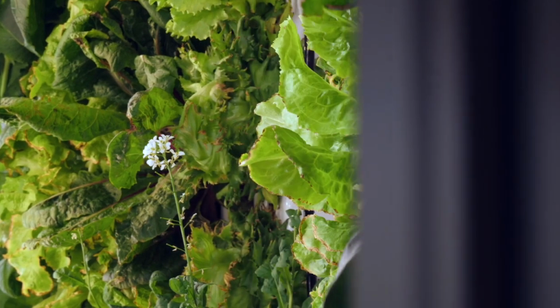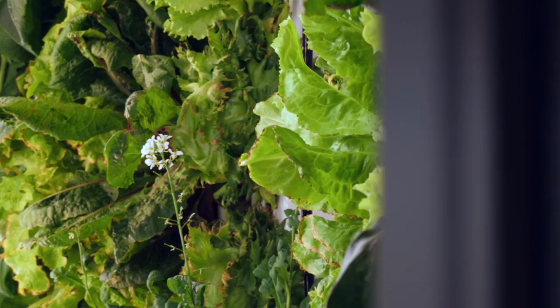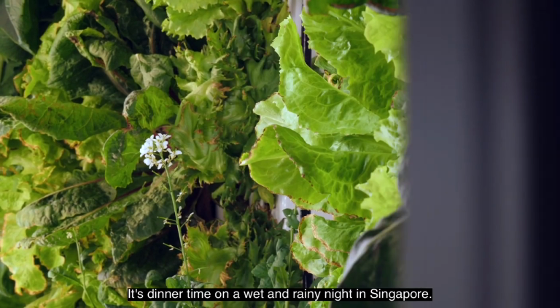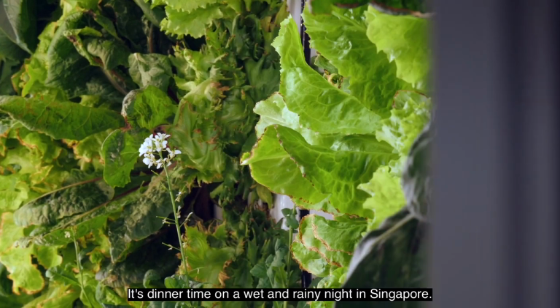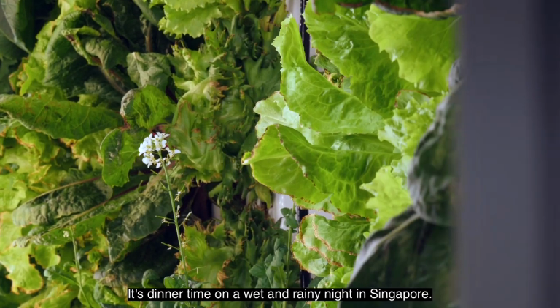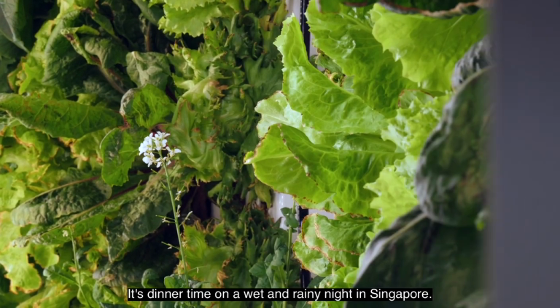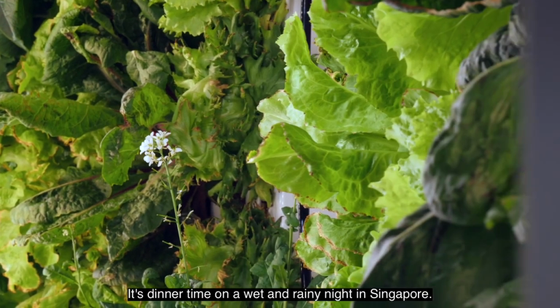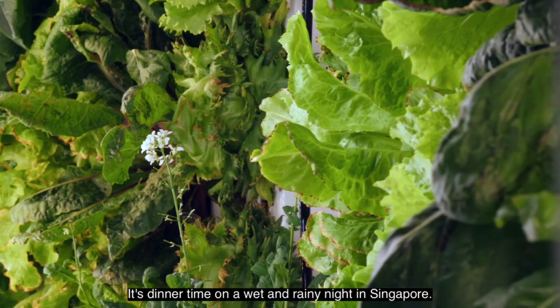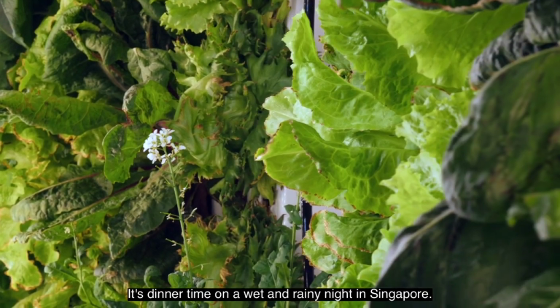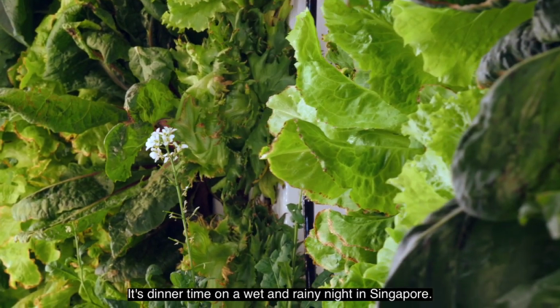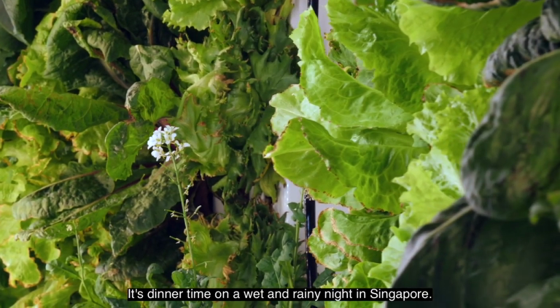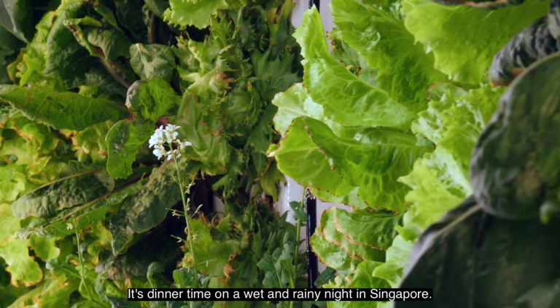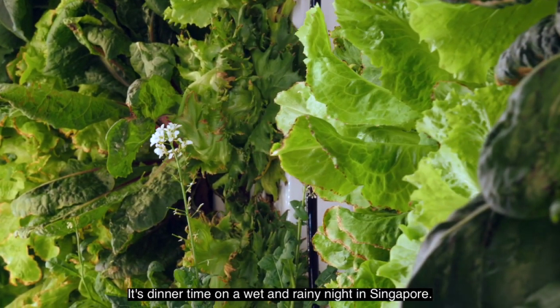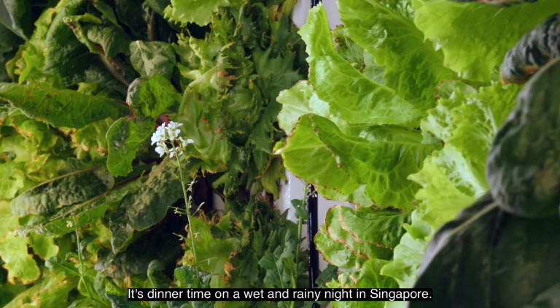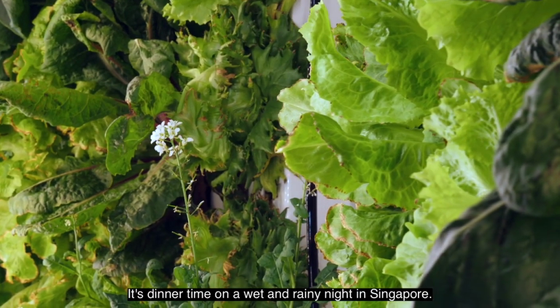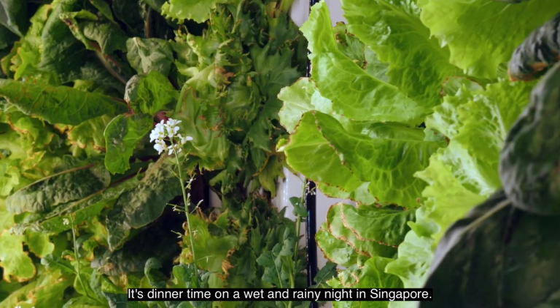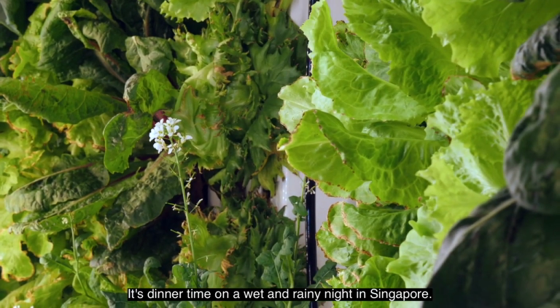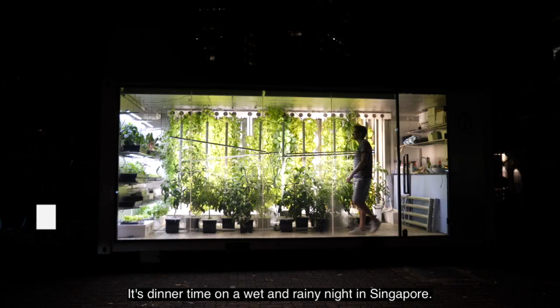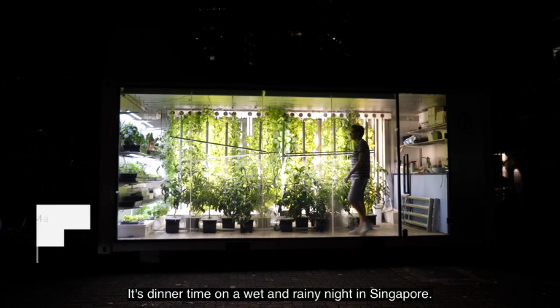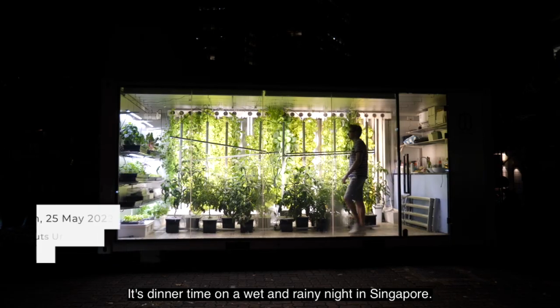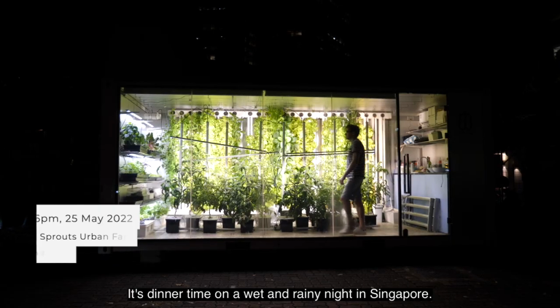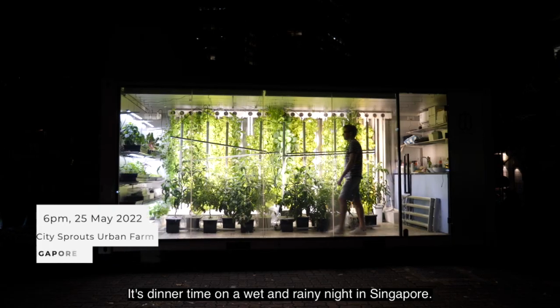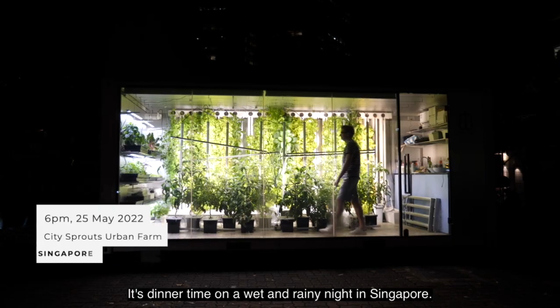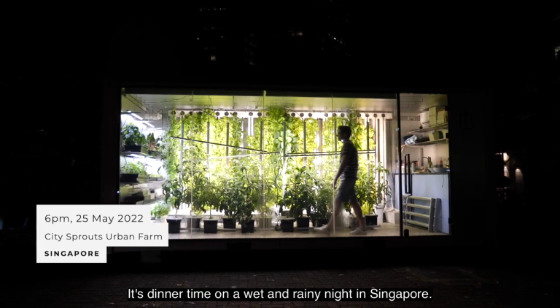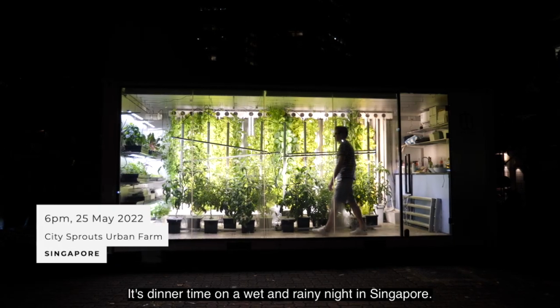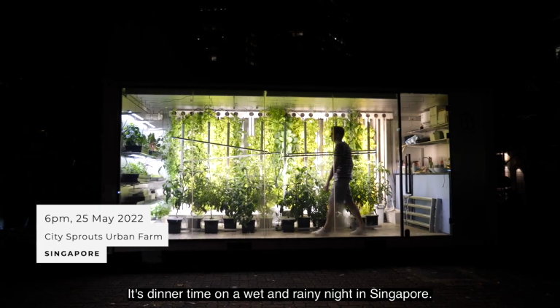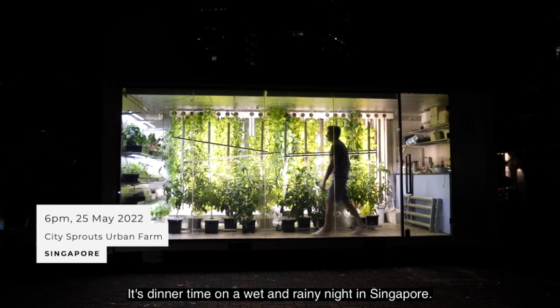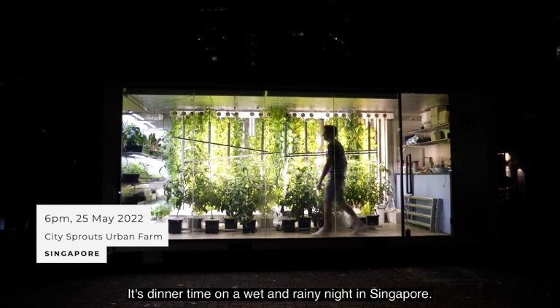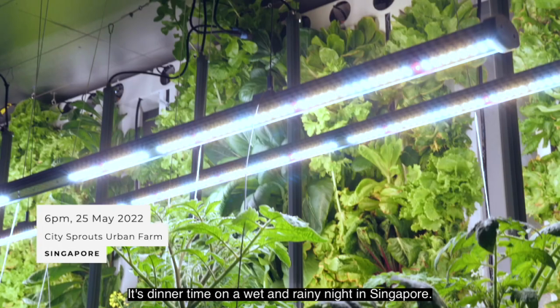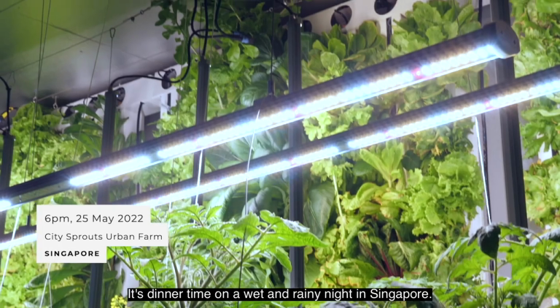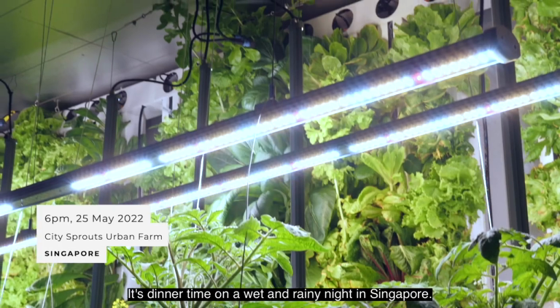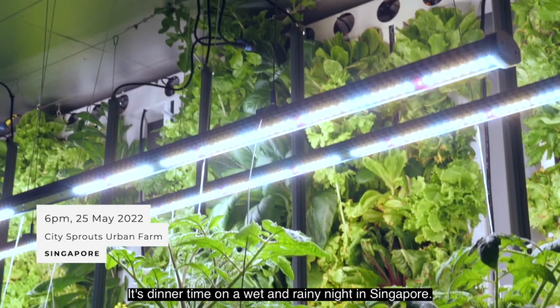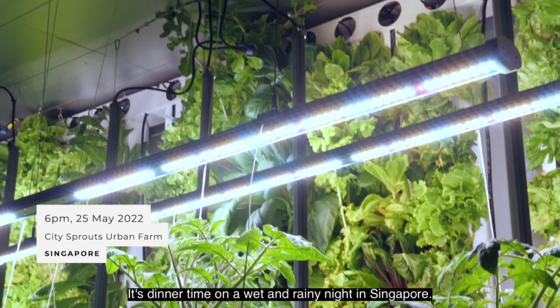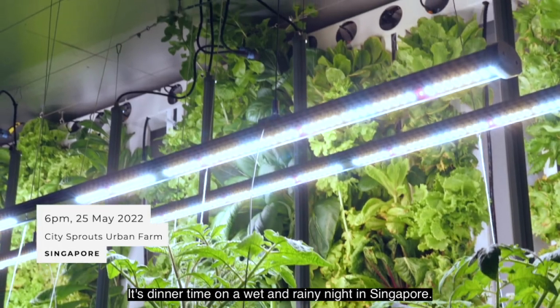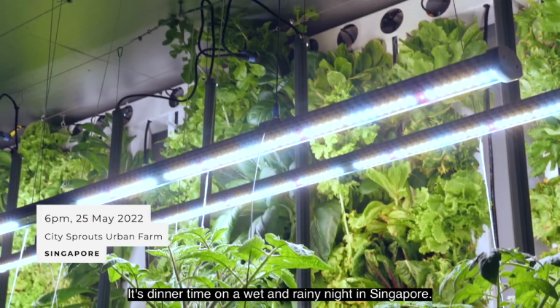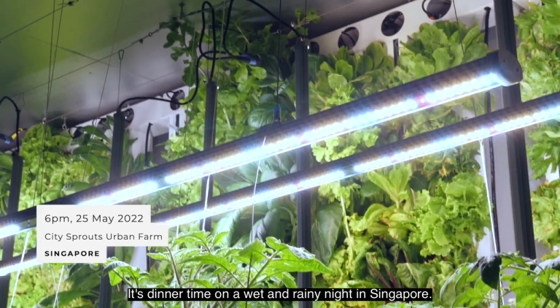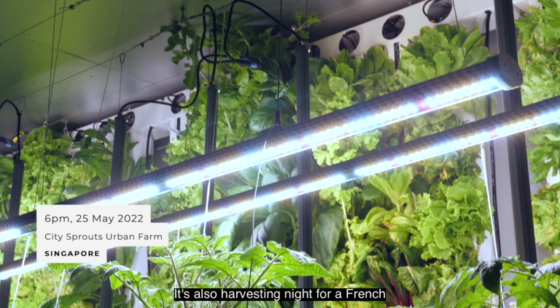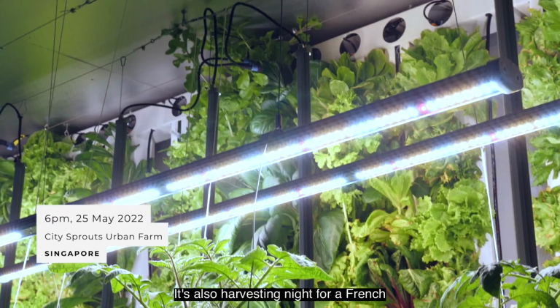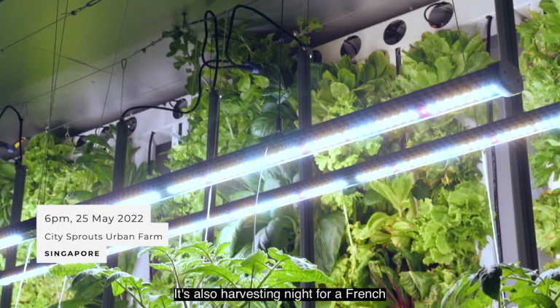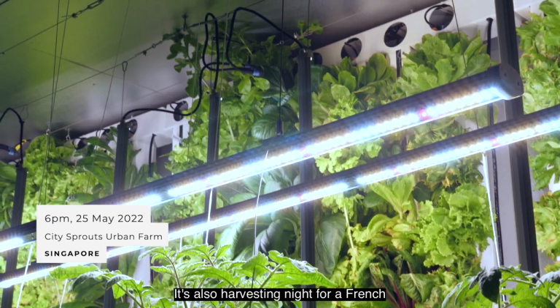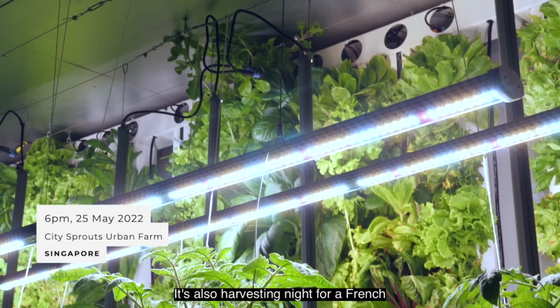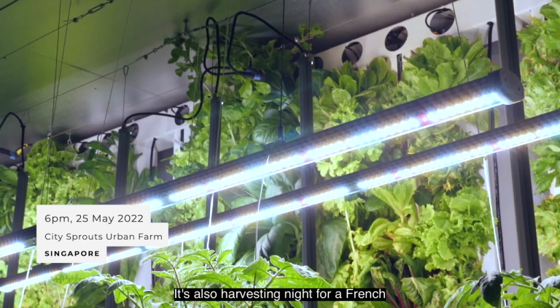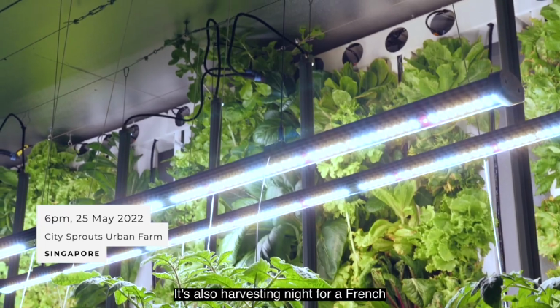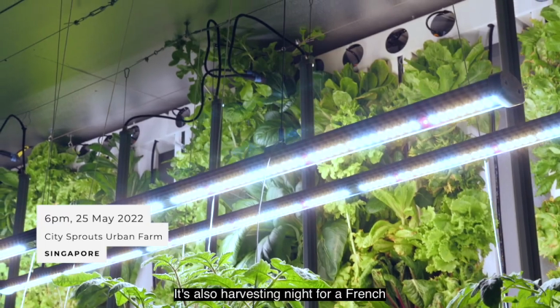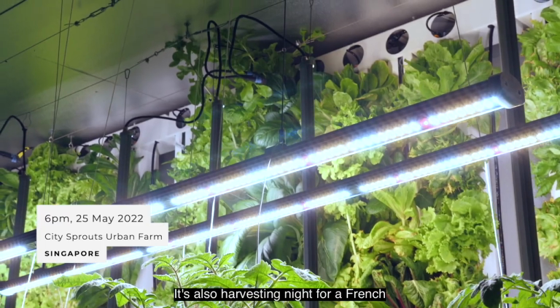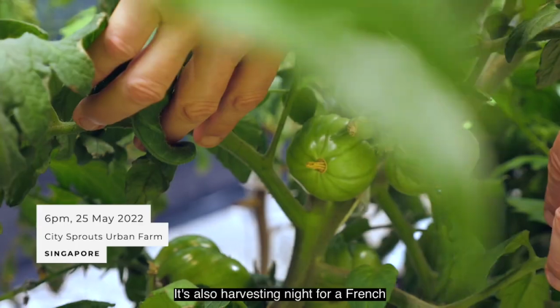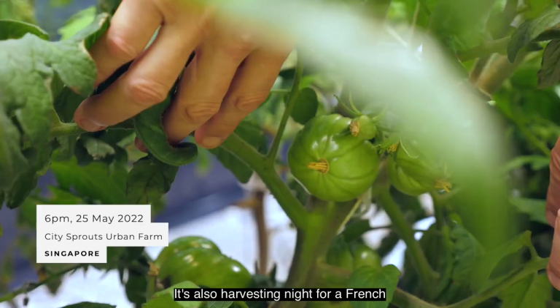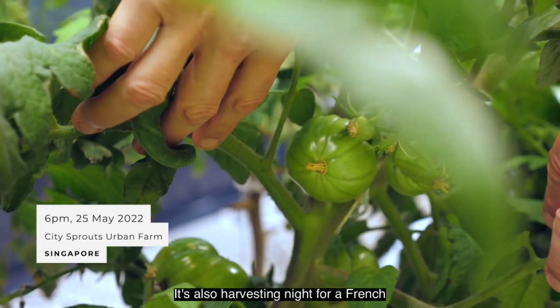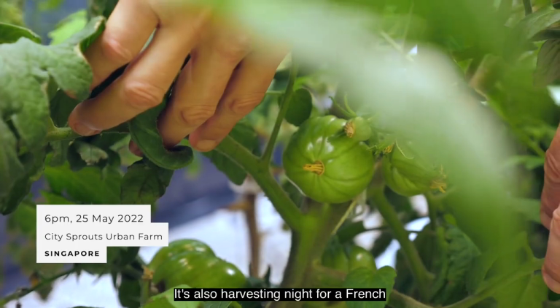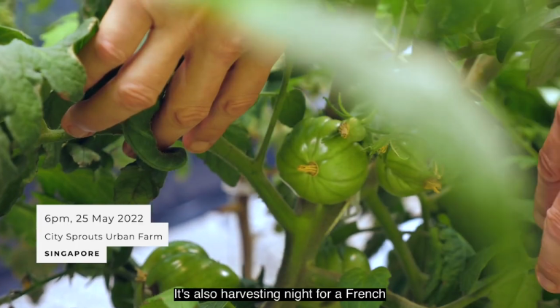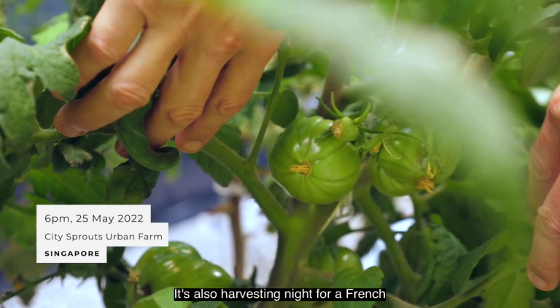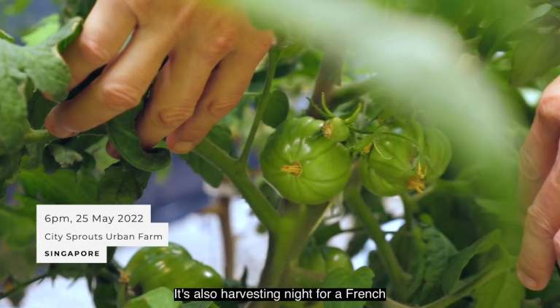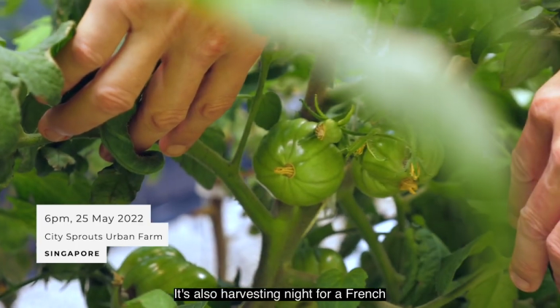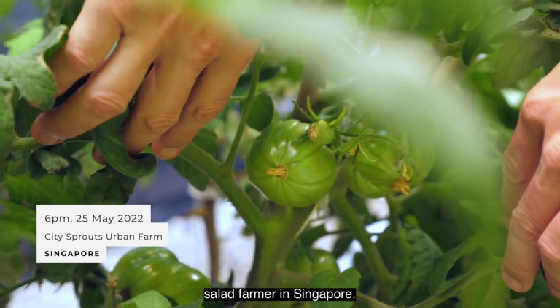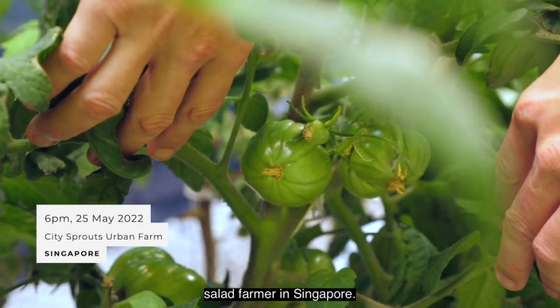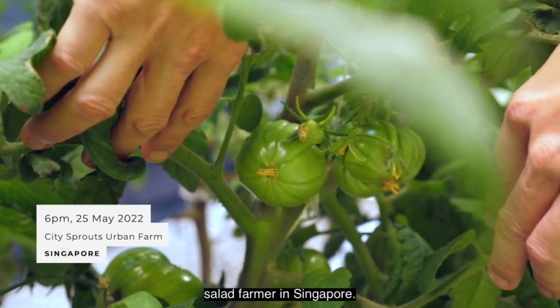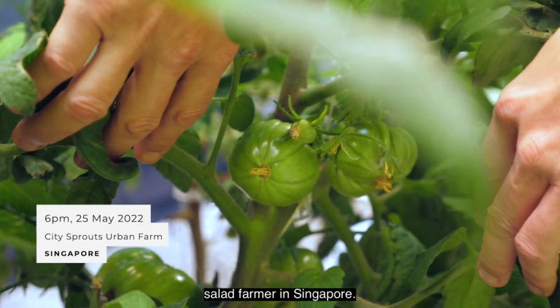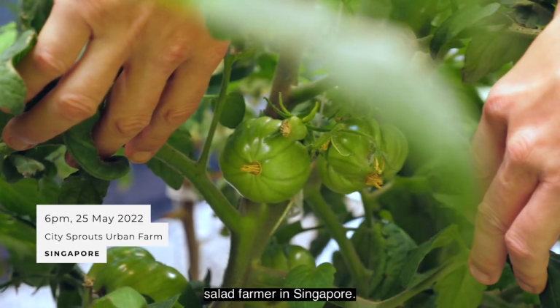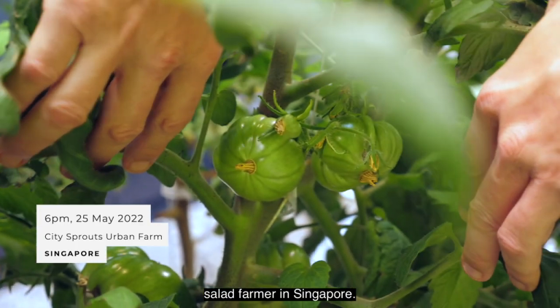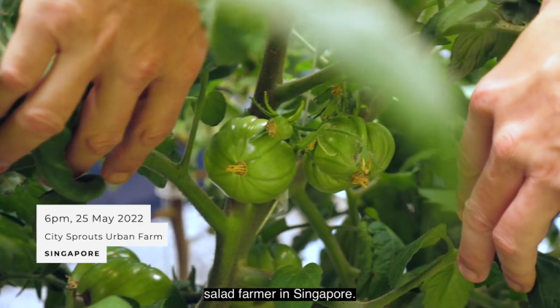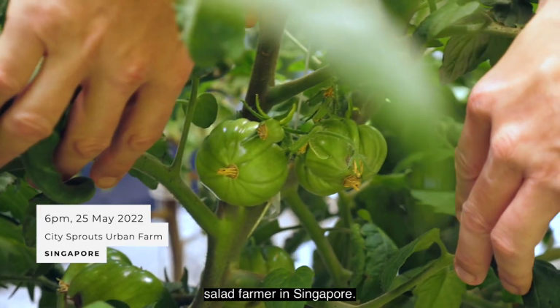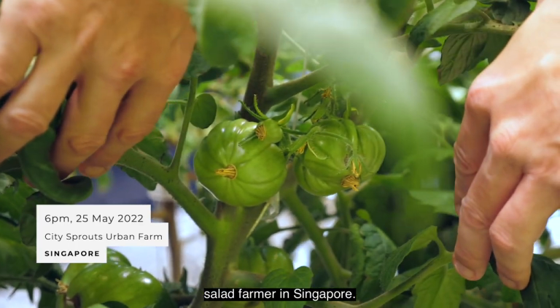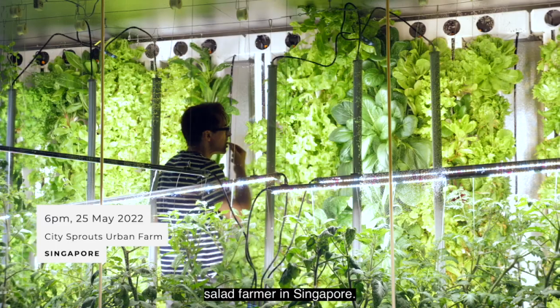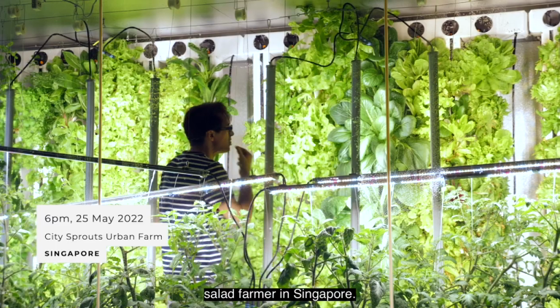It's dinner time on a wet and rainy night in Singapore. It's also harvesting night for a French salad farmer in Singapore.